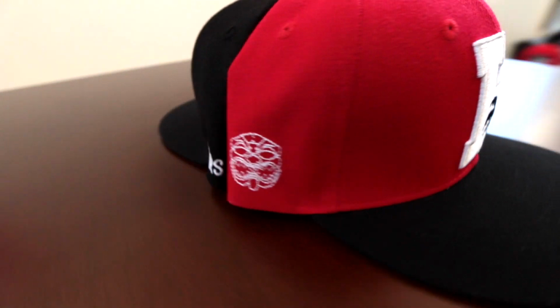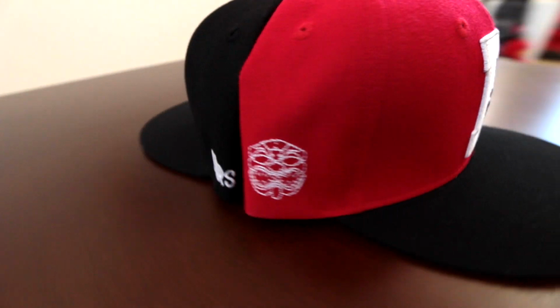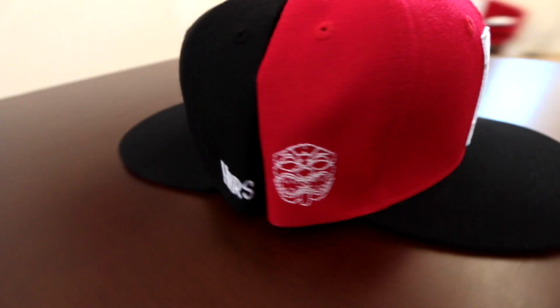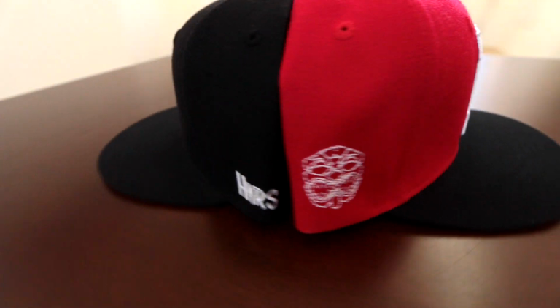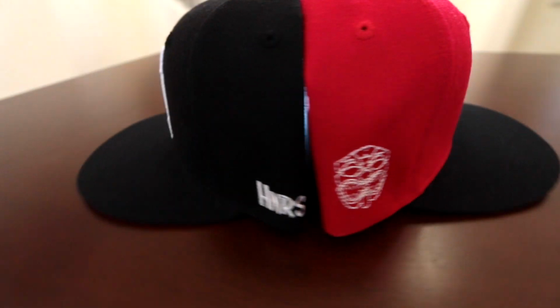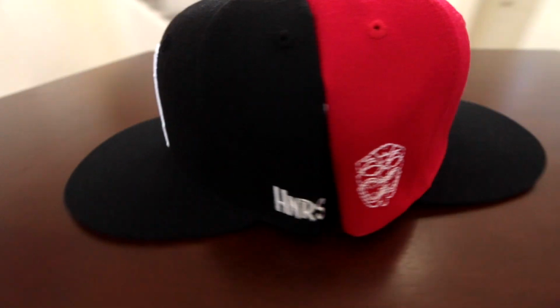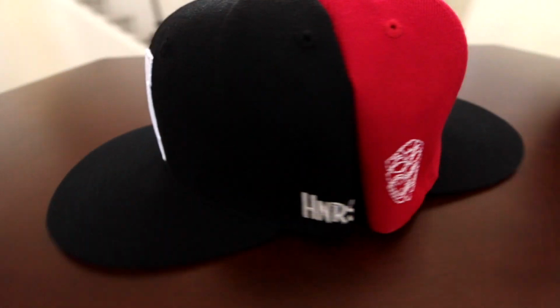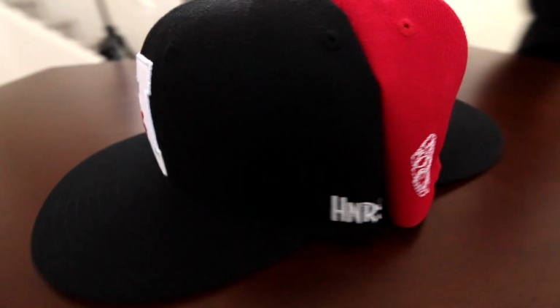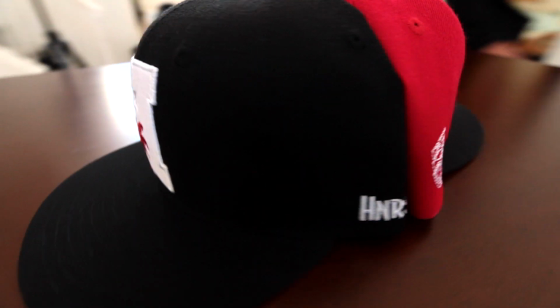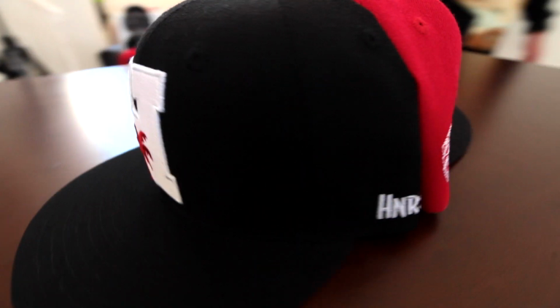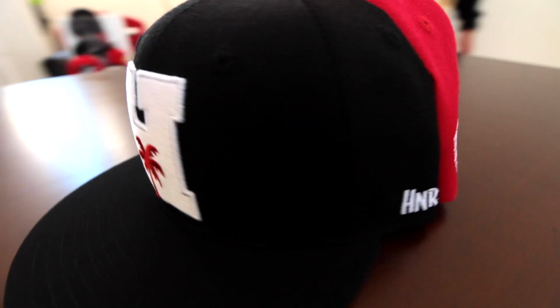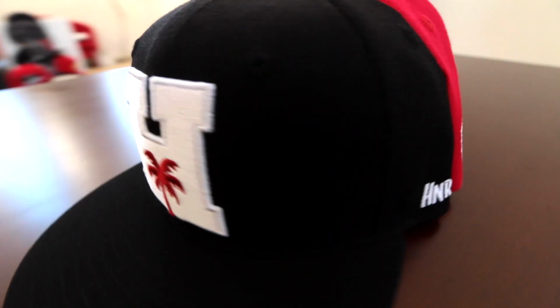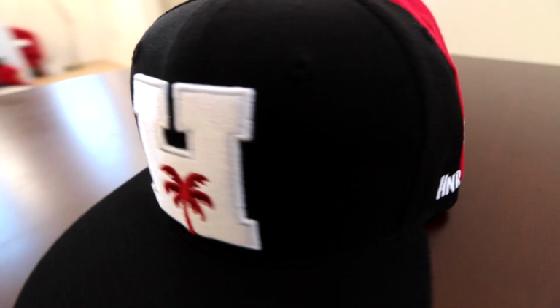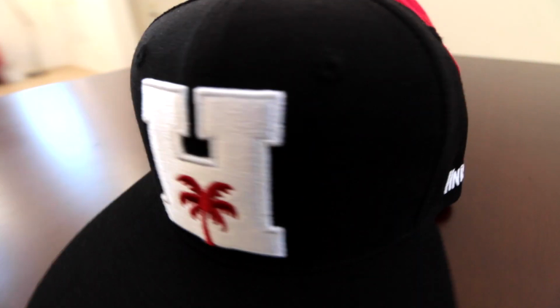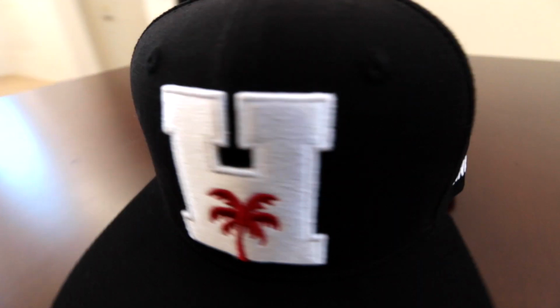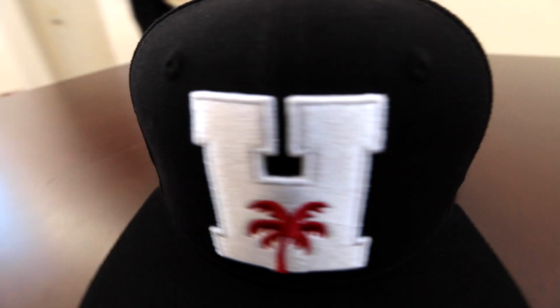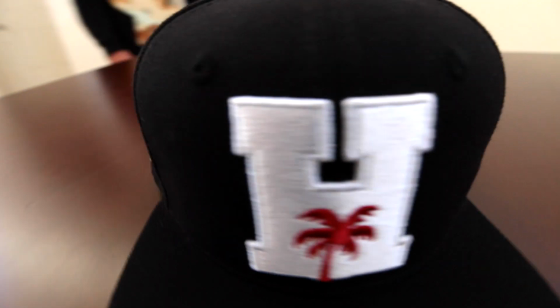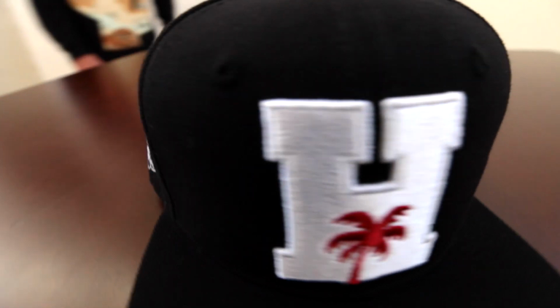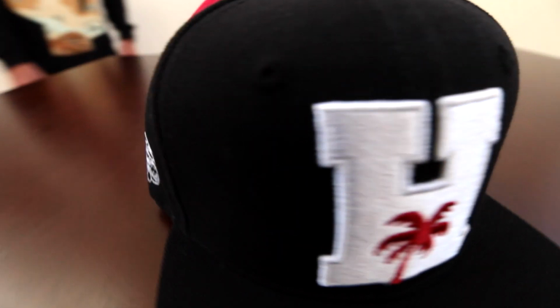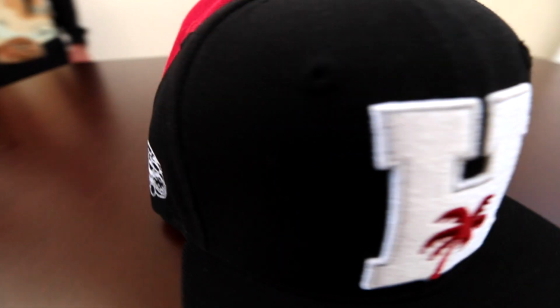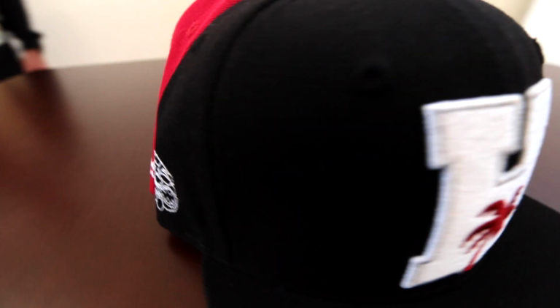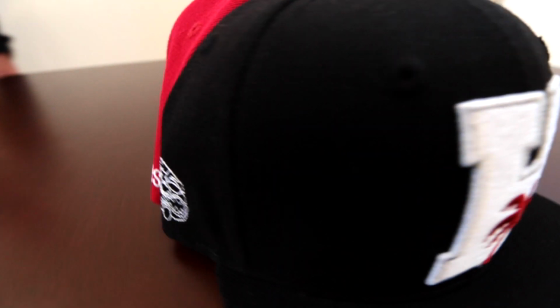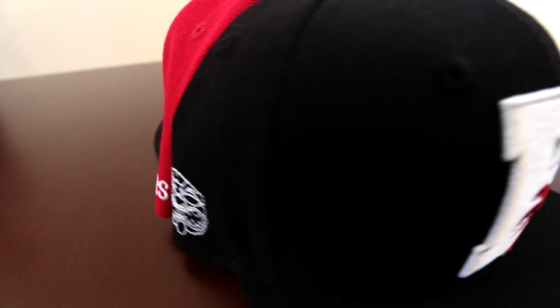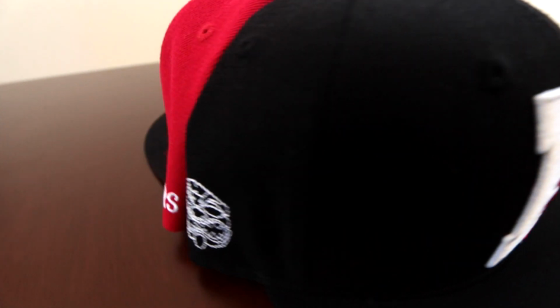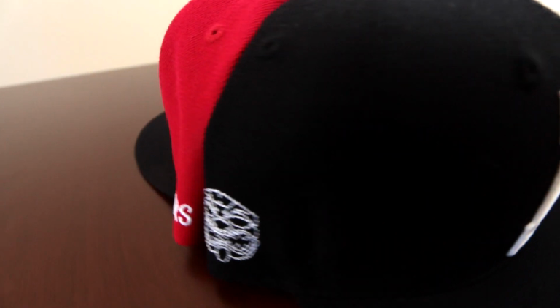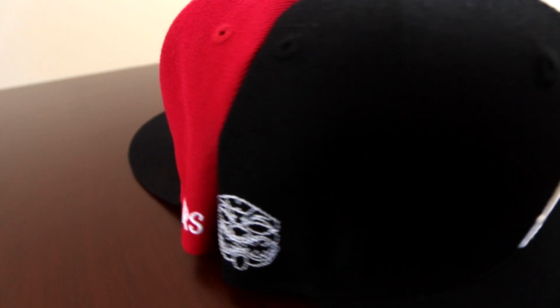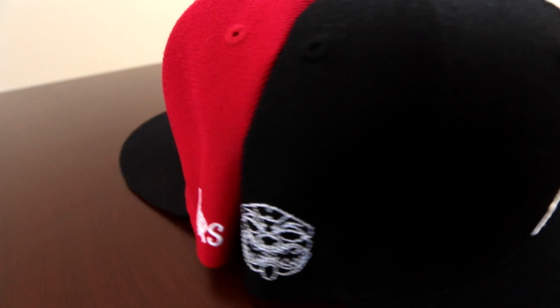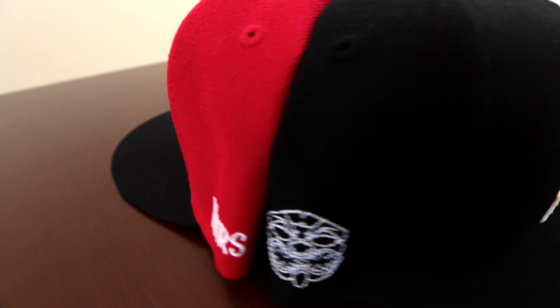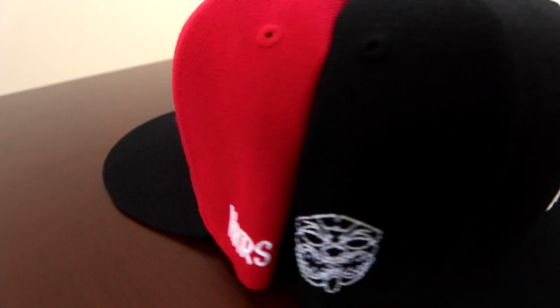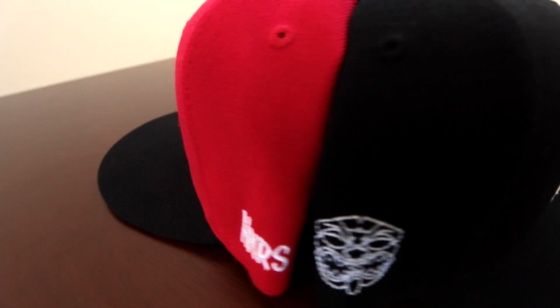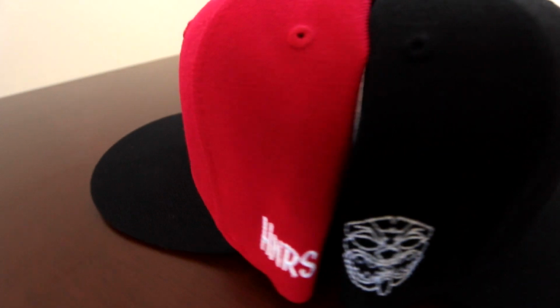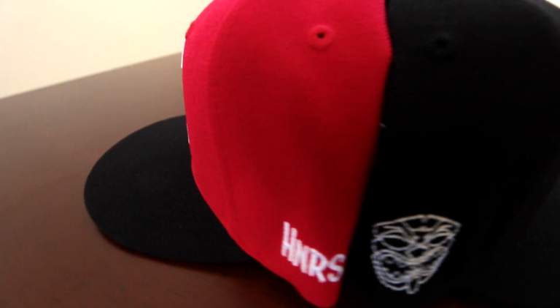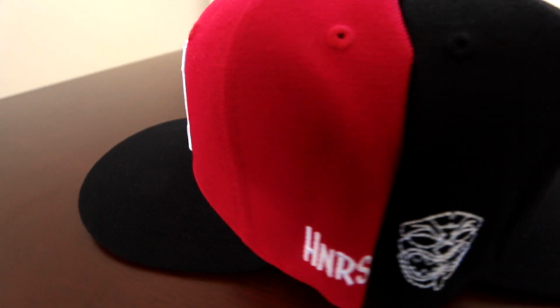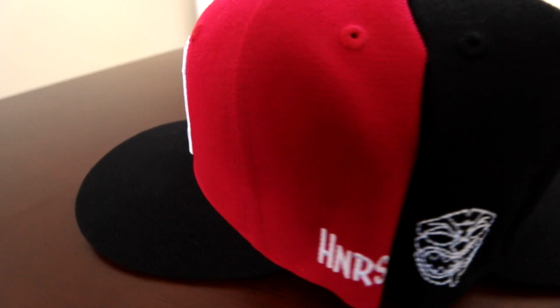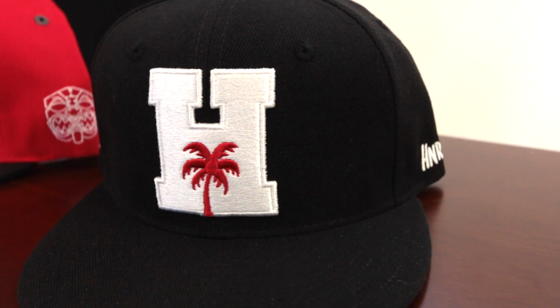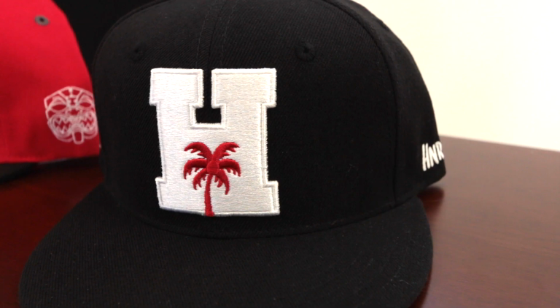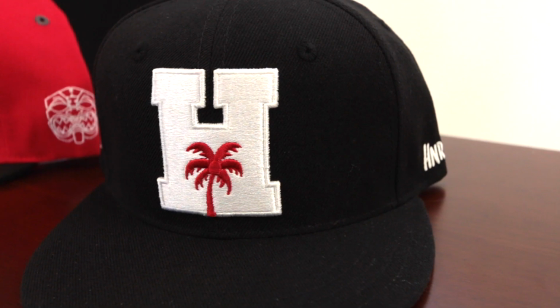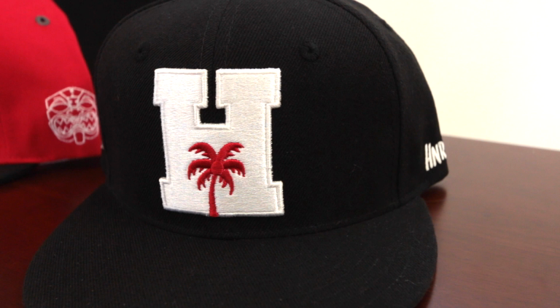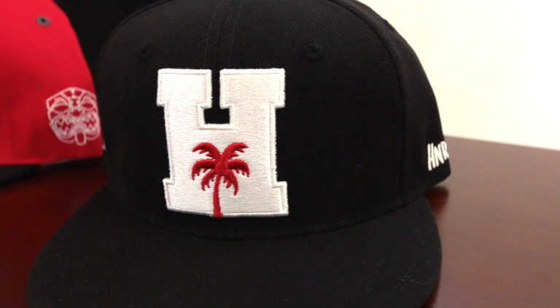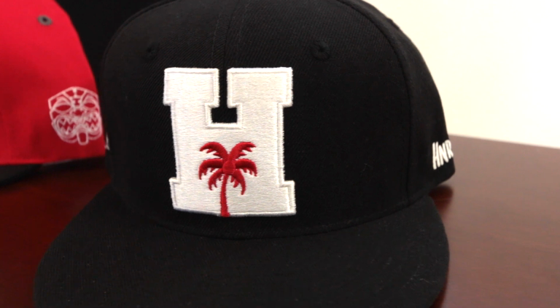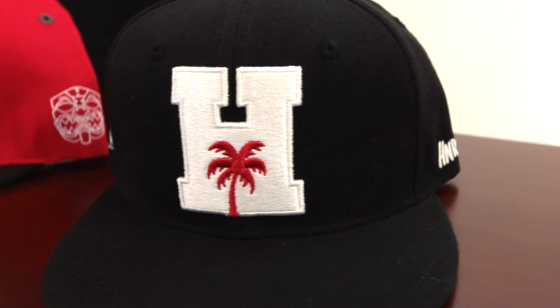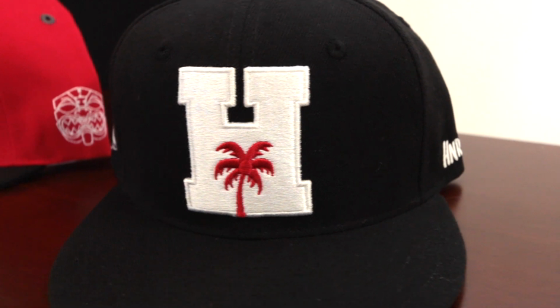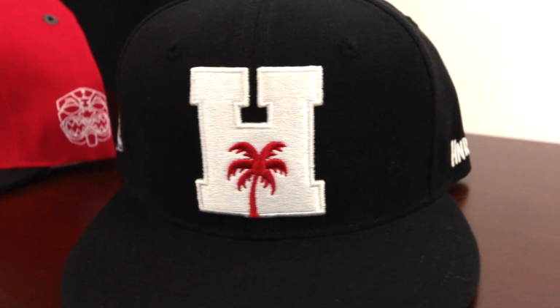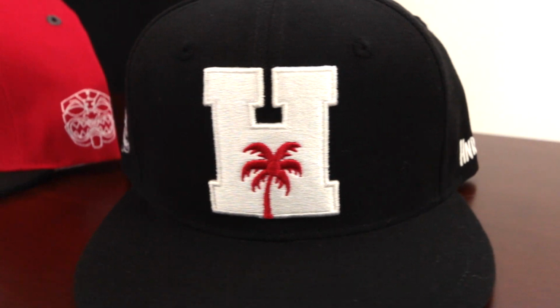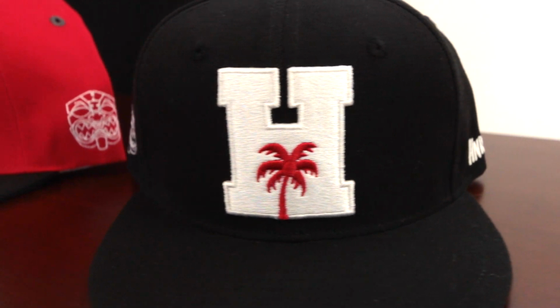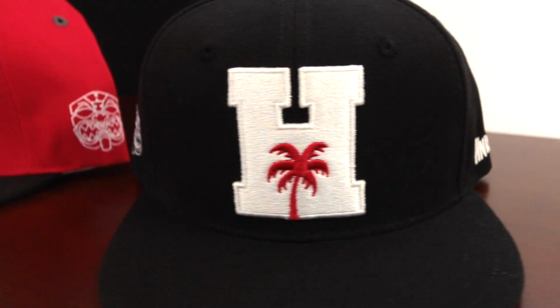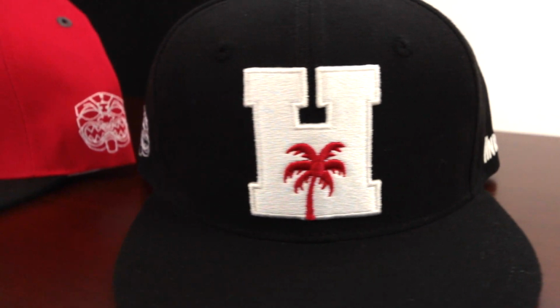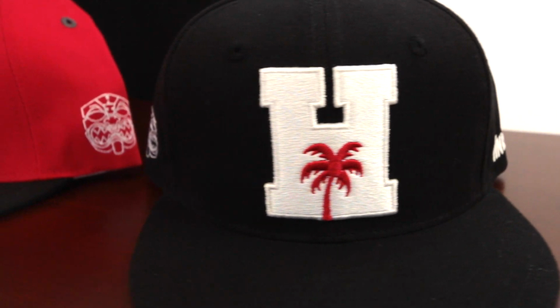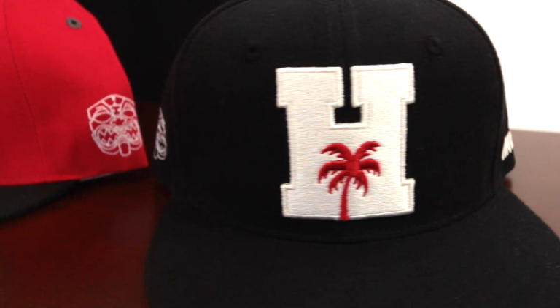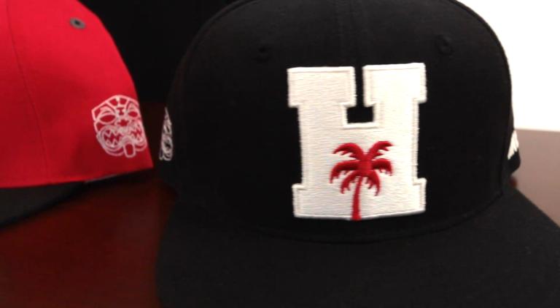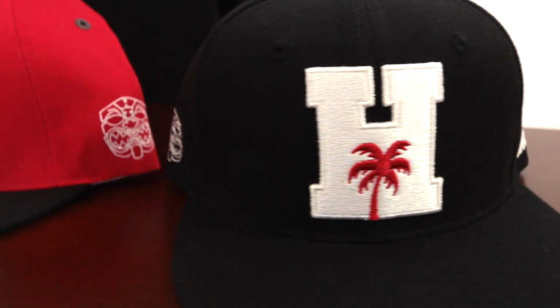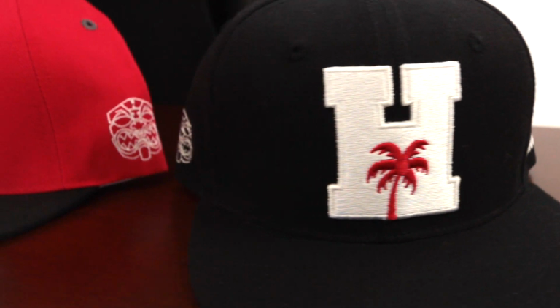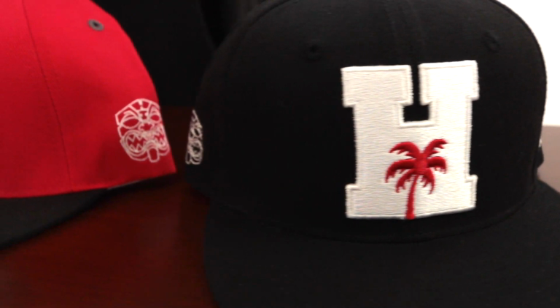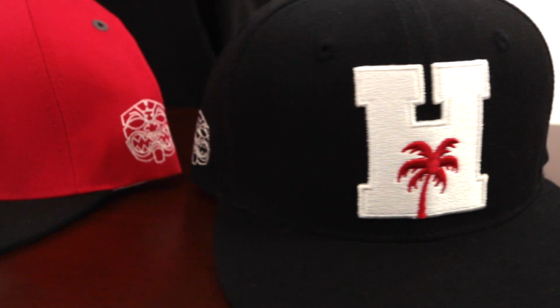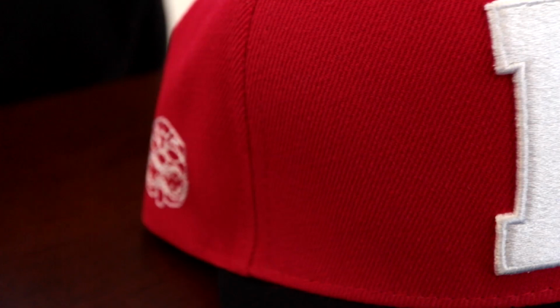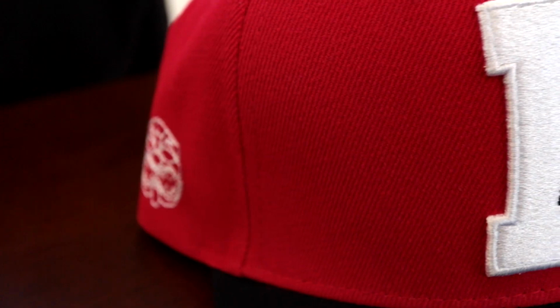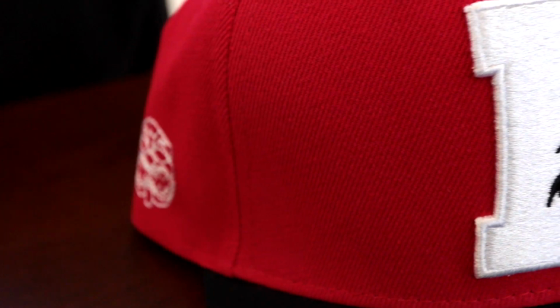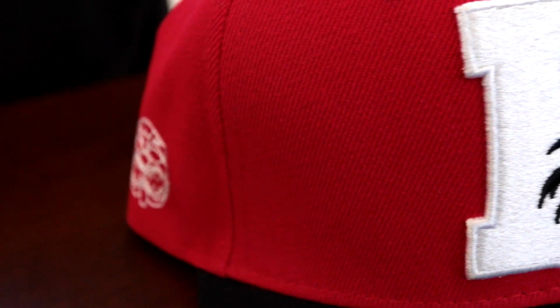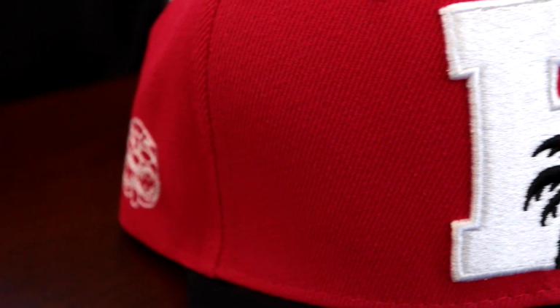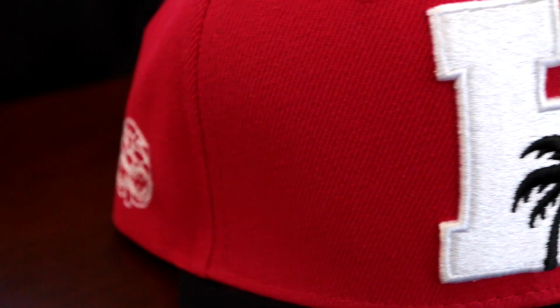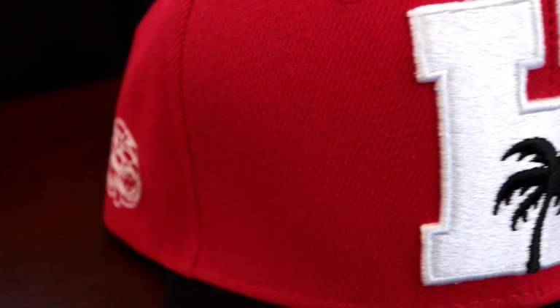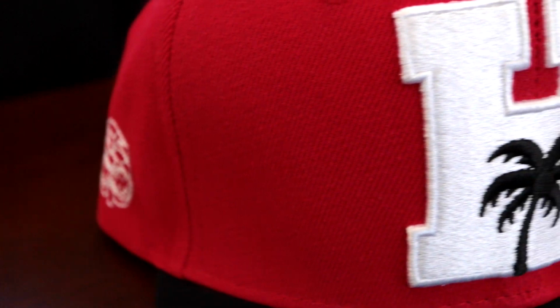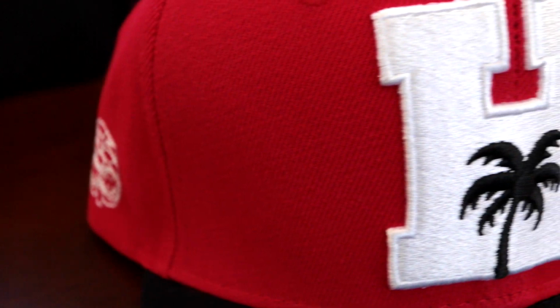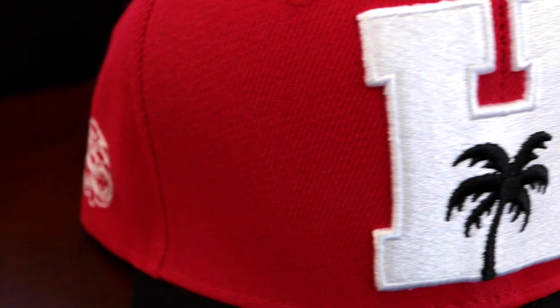This right here is our H Block hat. This is our Neighbor Honors colorway. So you got the black, white, the red palm tree. This is our colorway.